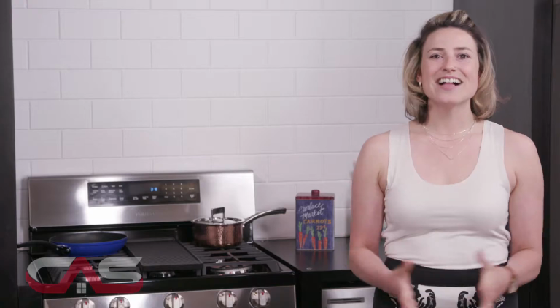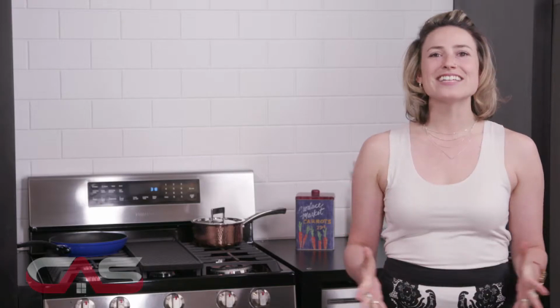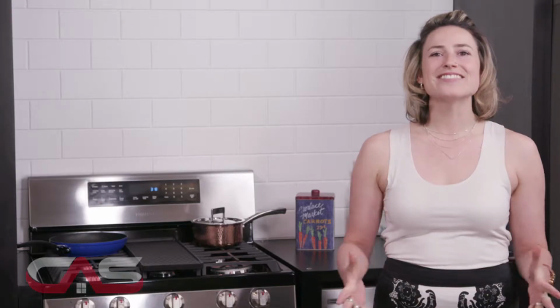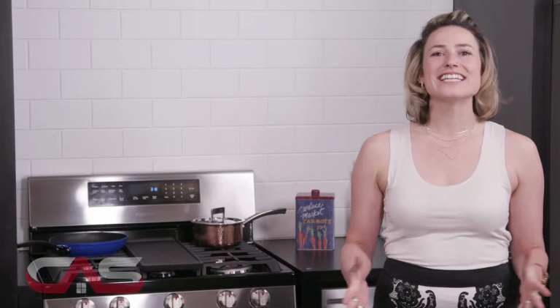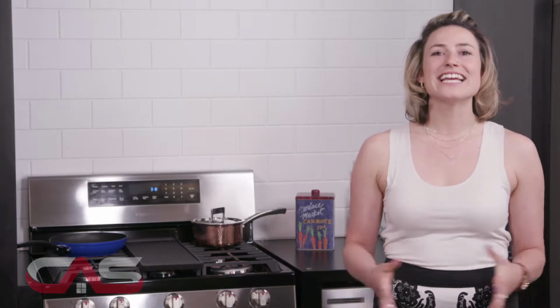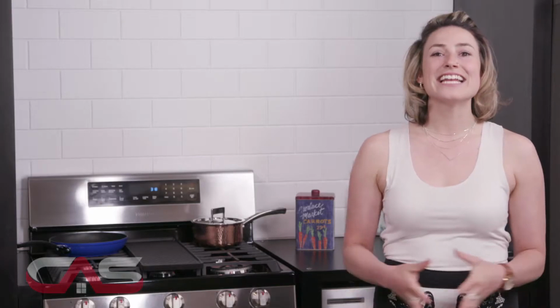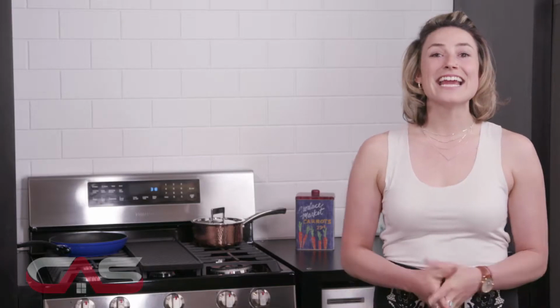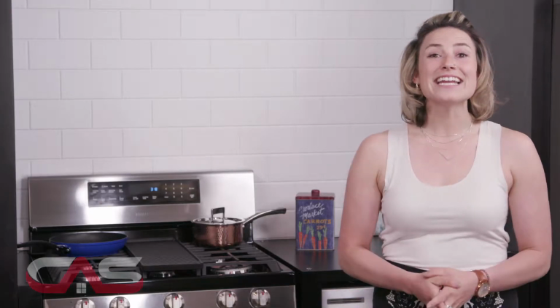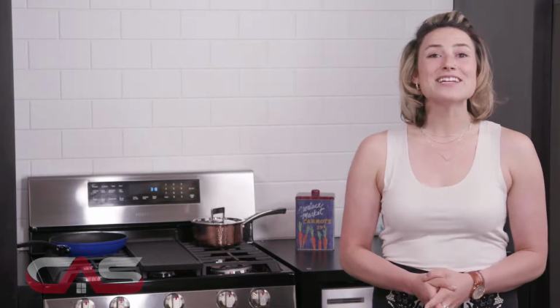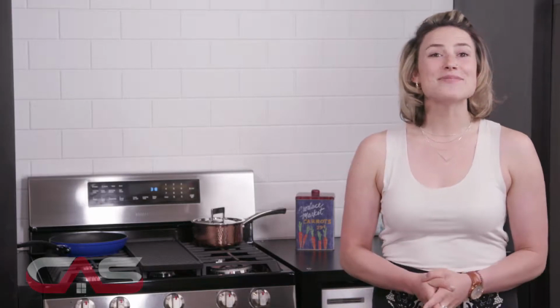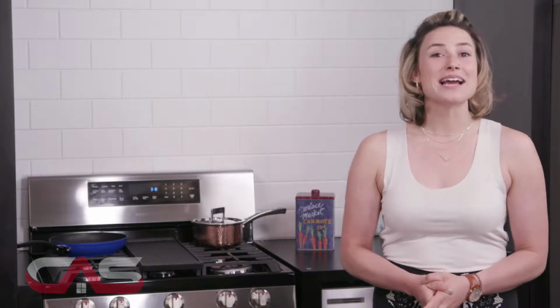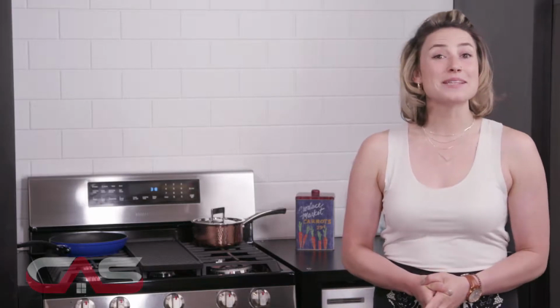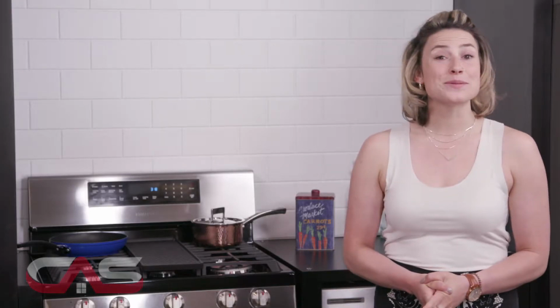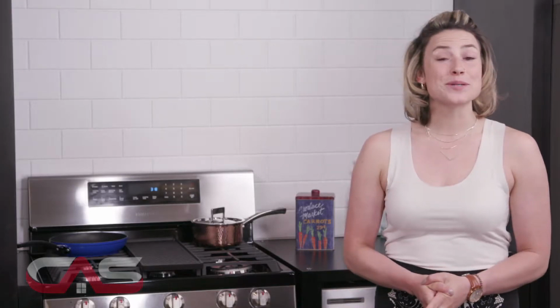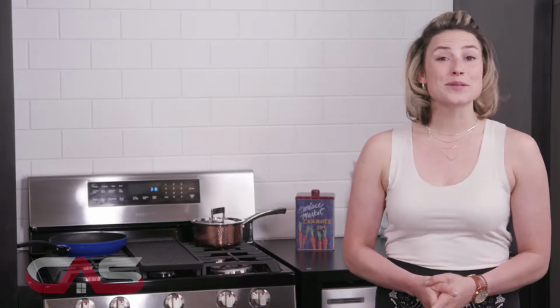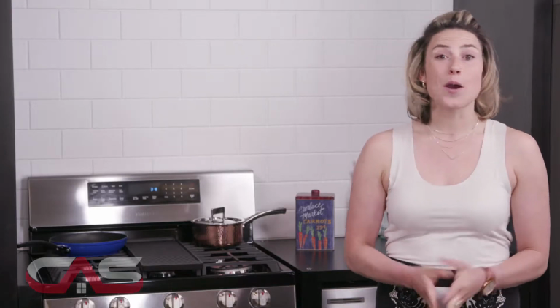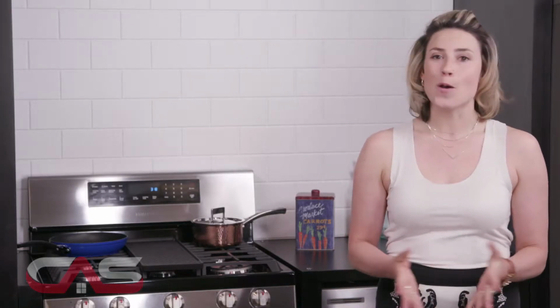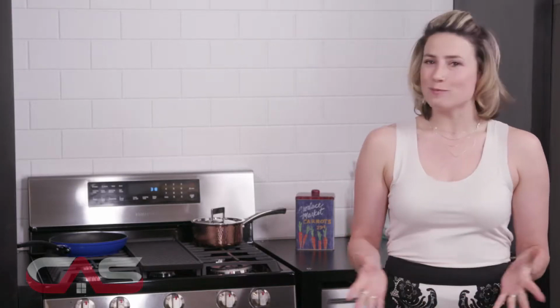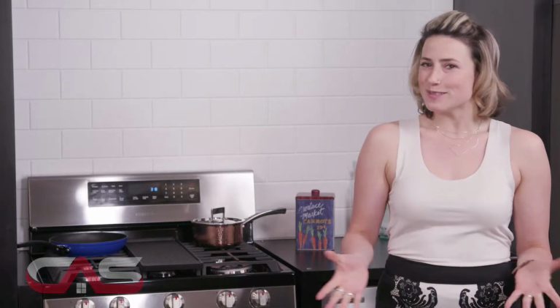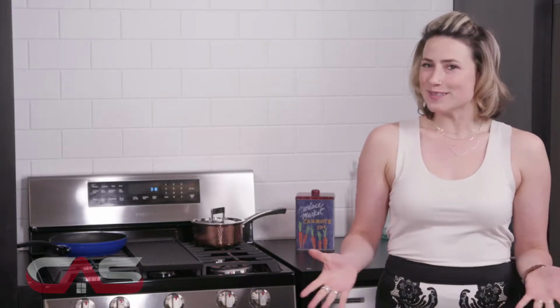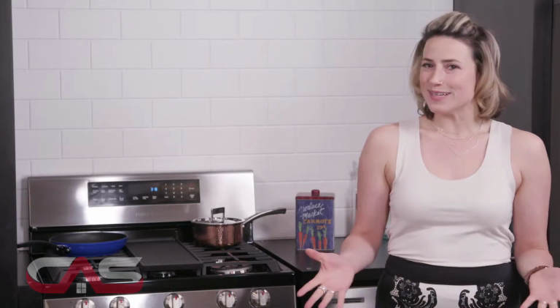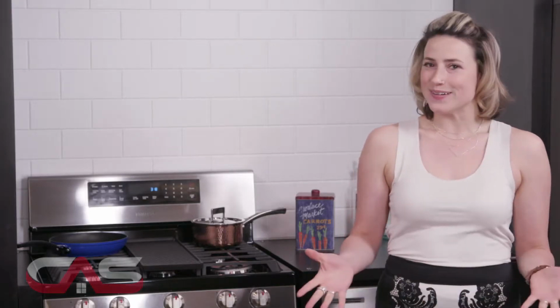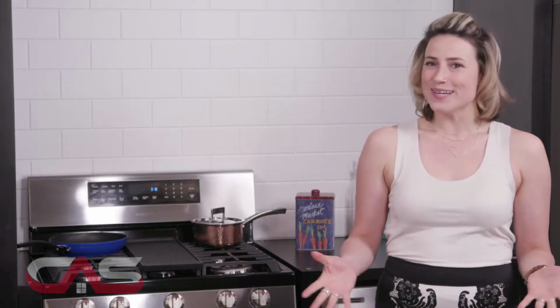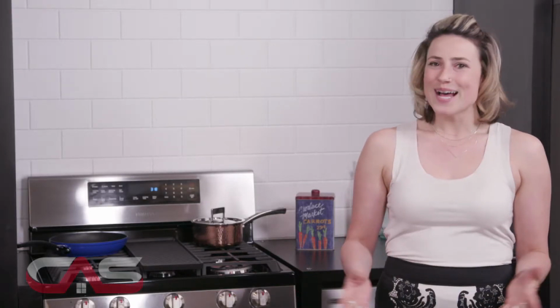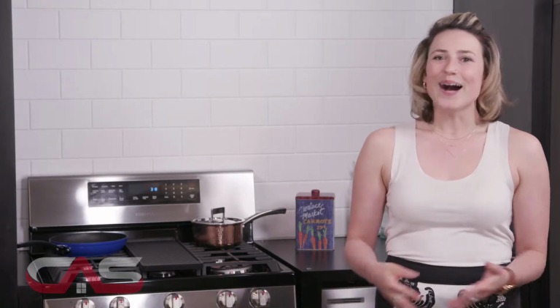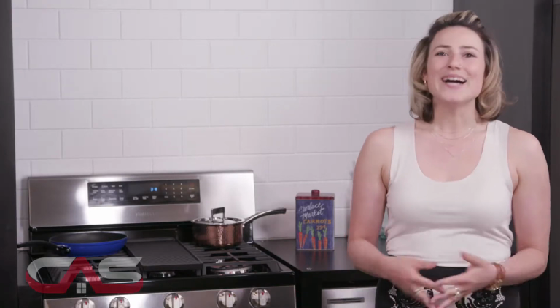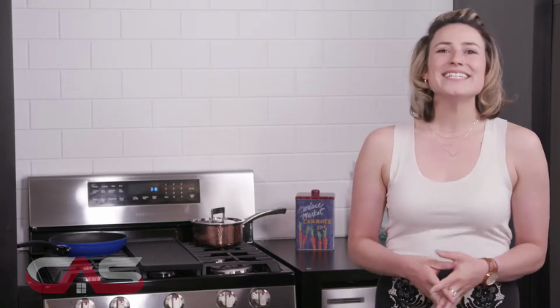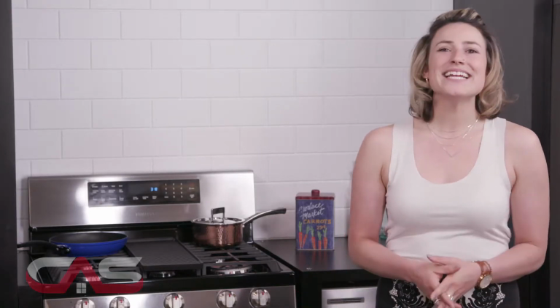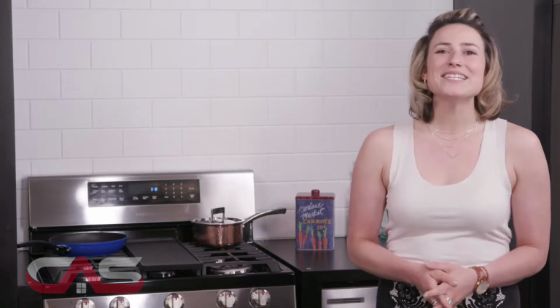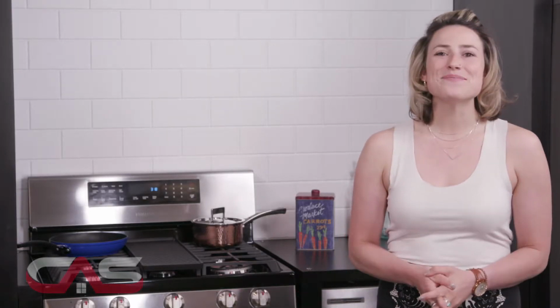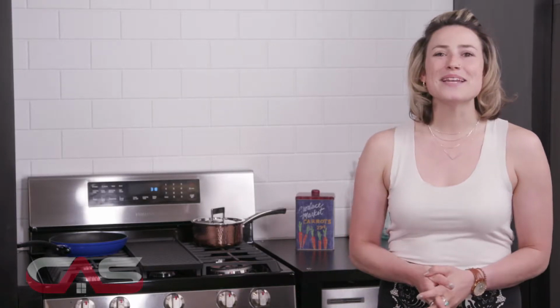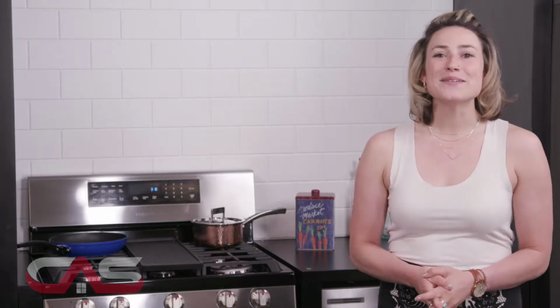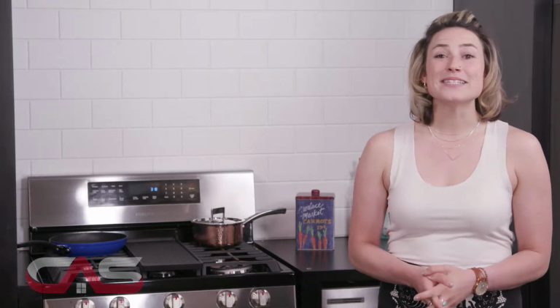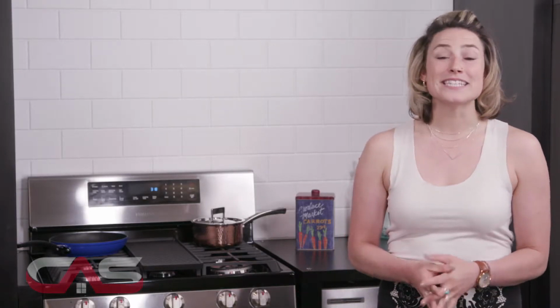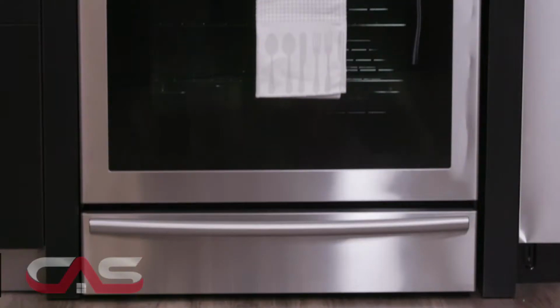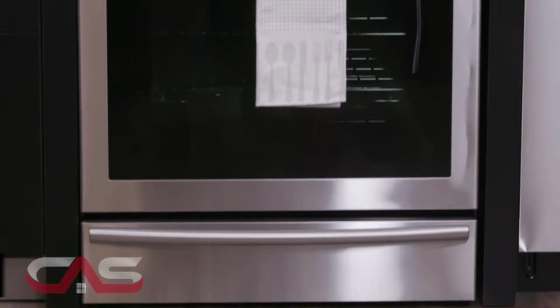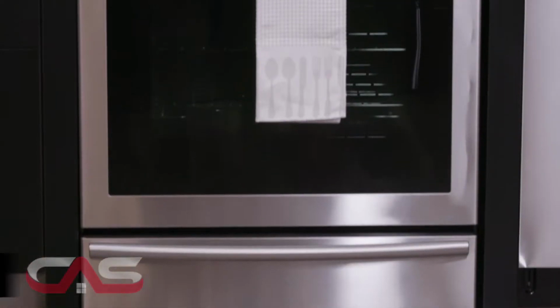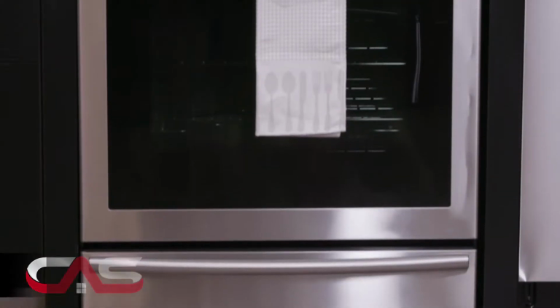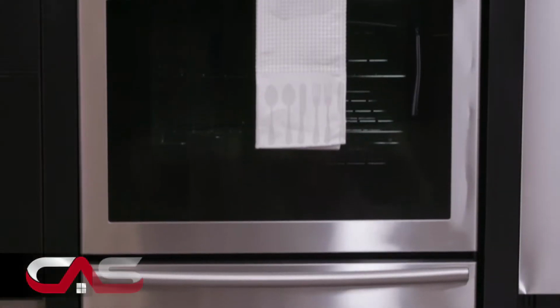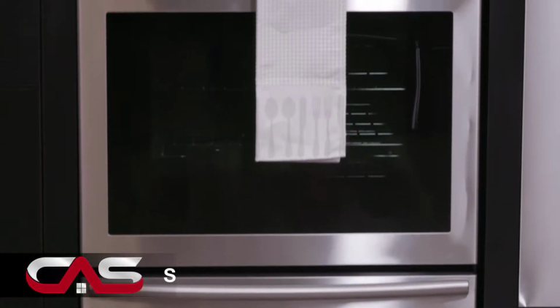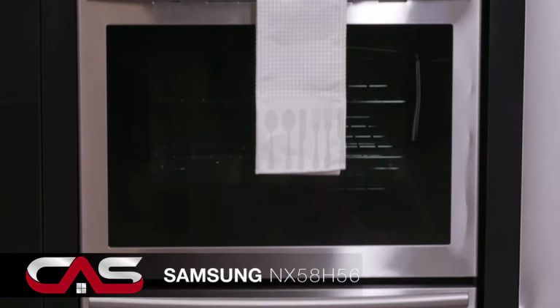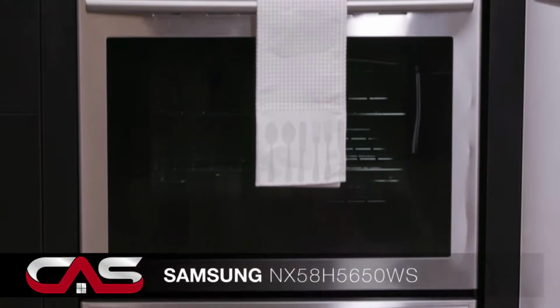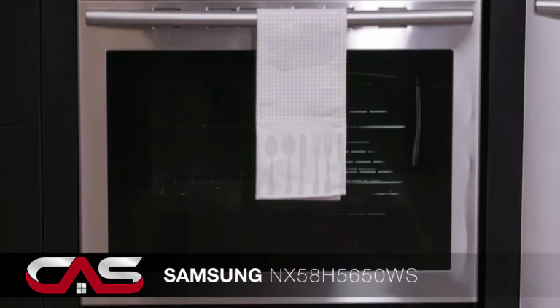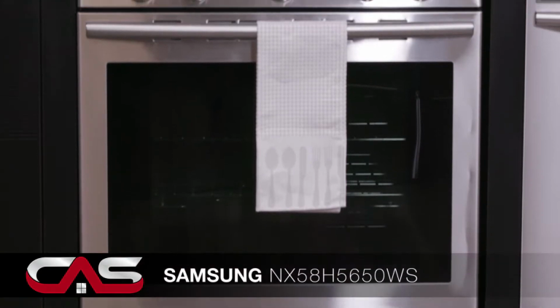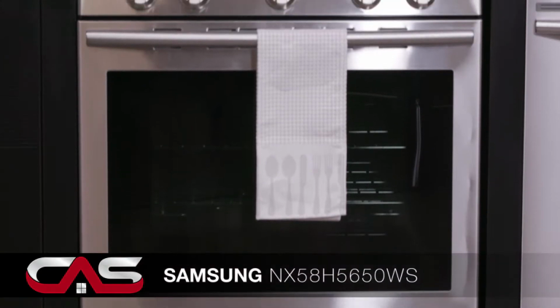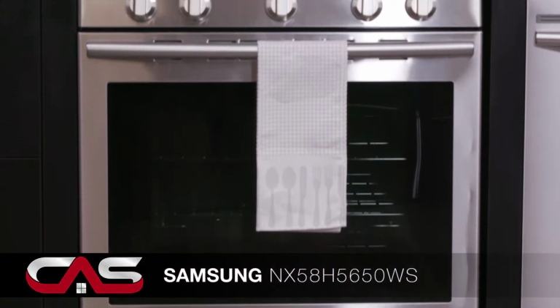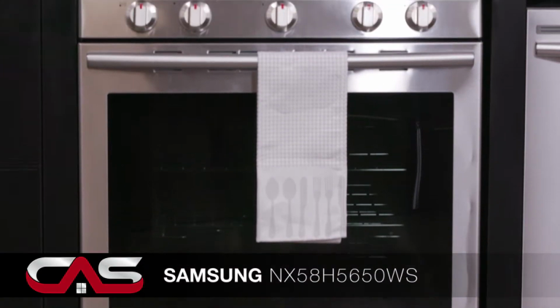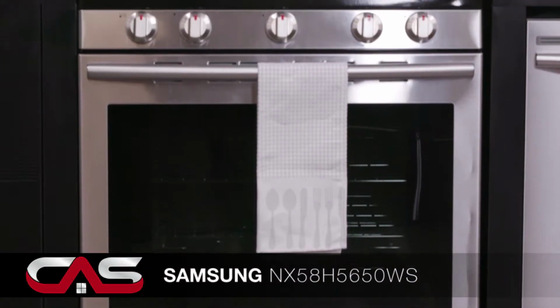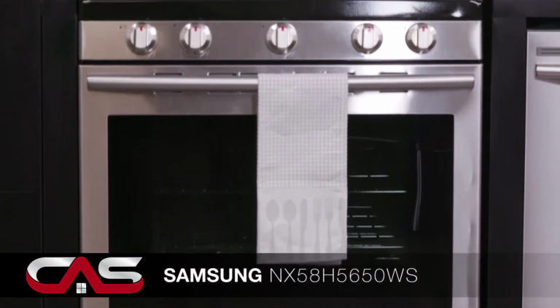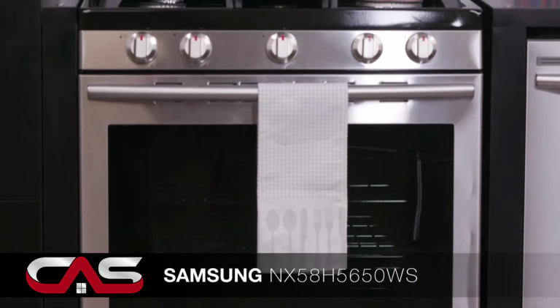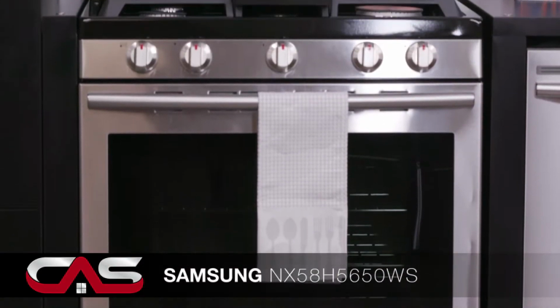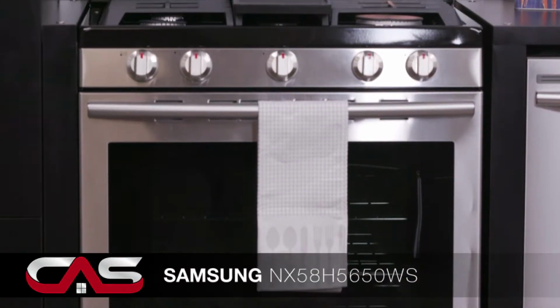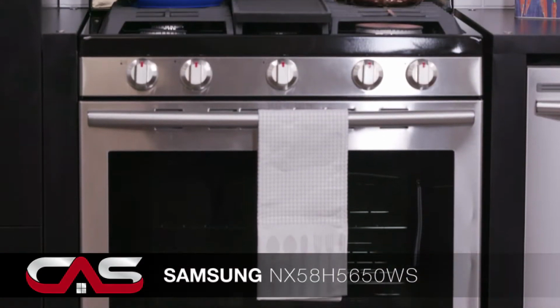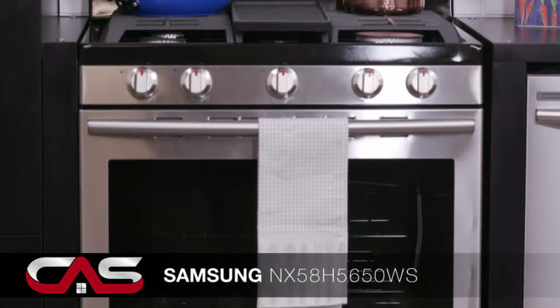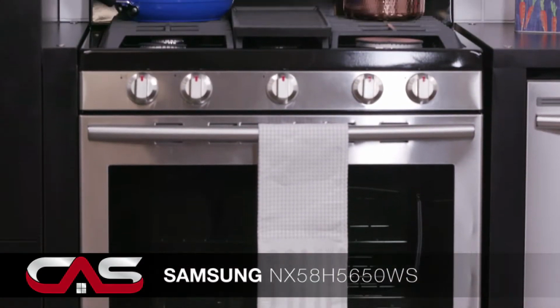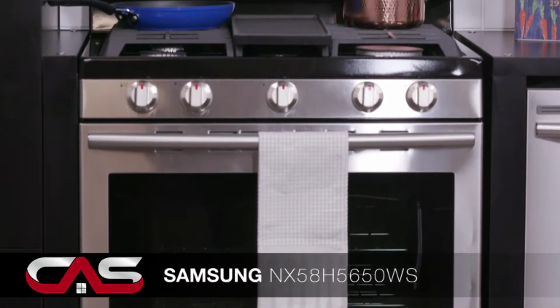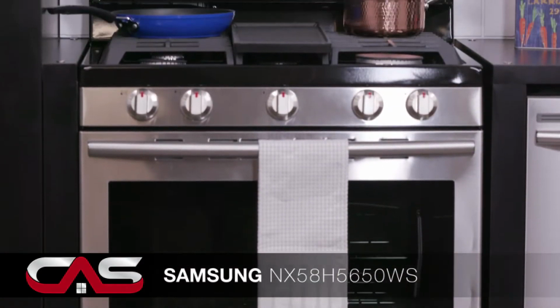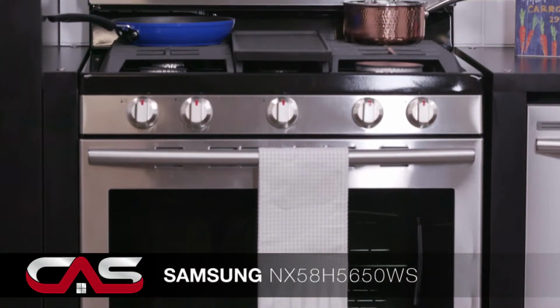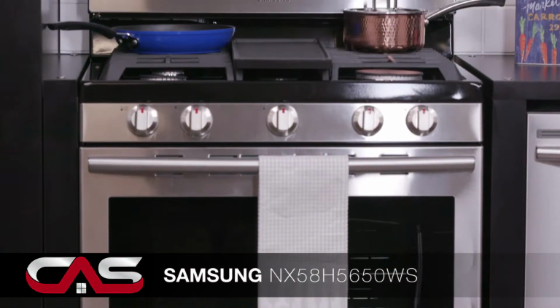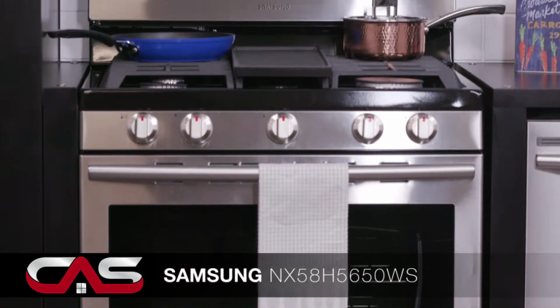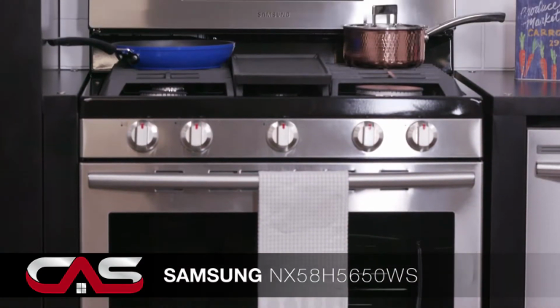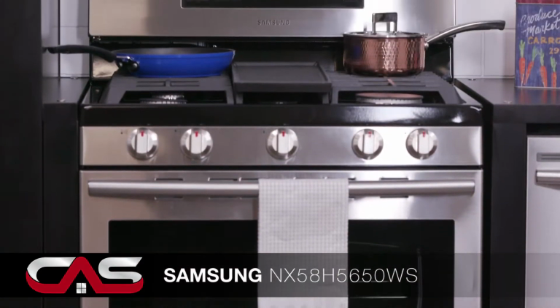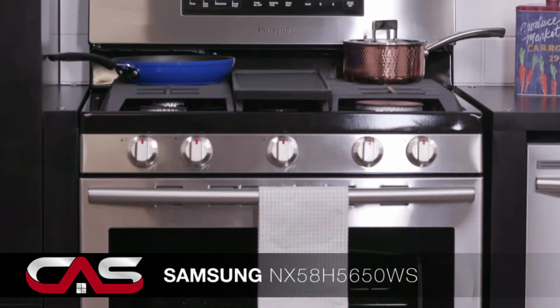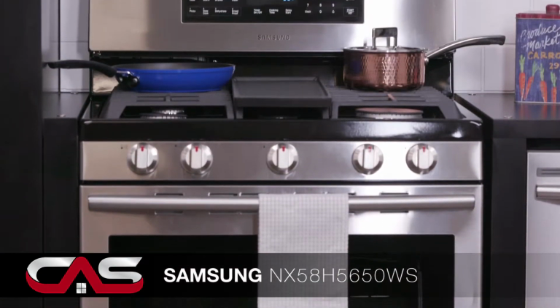Welcome to the Canadian Appliance Source Home Studio! On today's menu is Samsung's freestanding gas range, model NX58H.